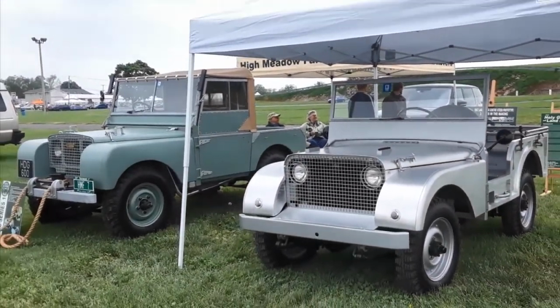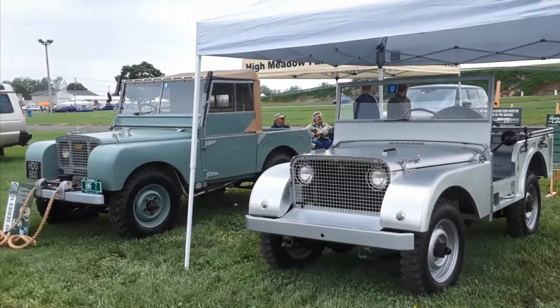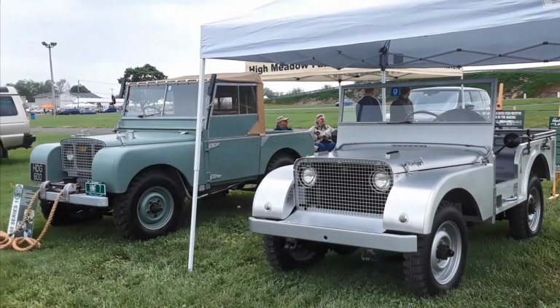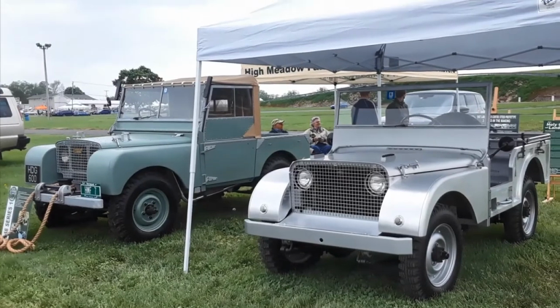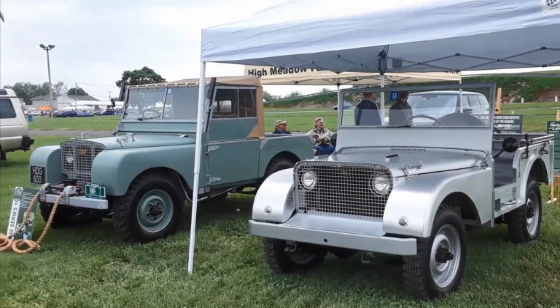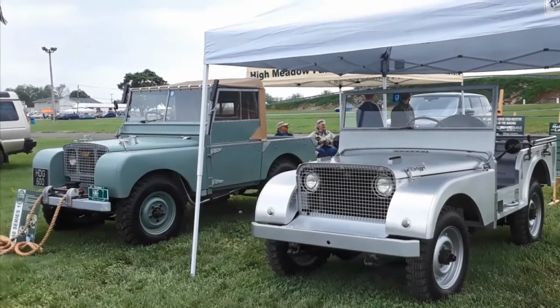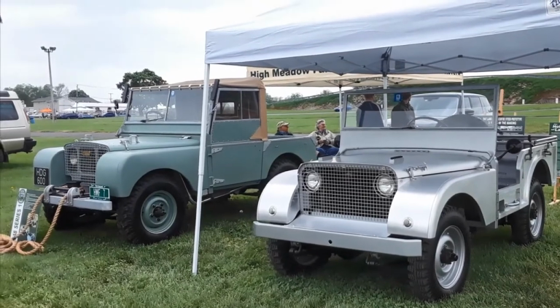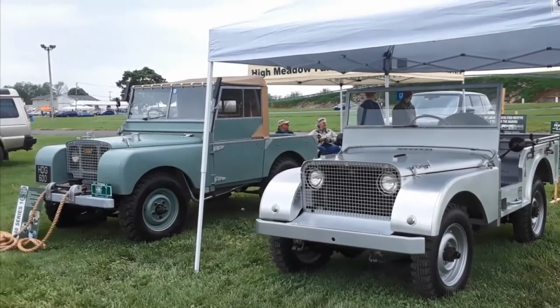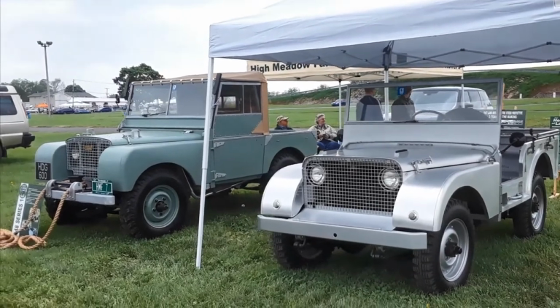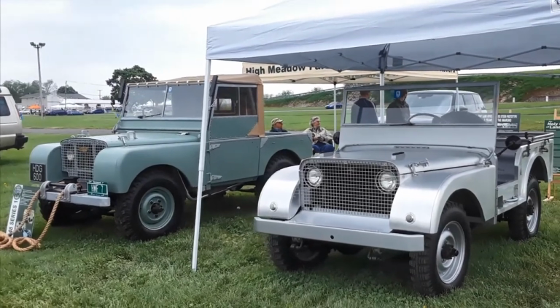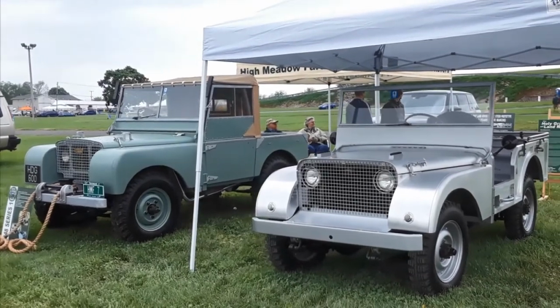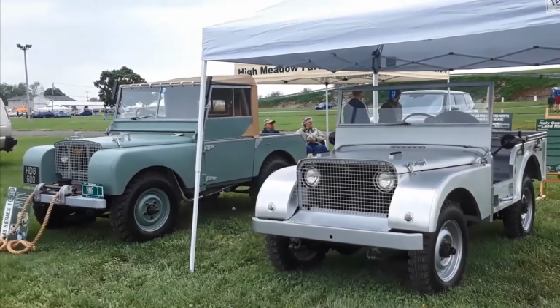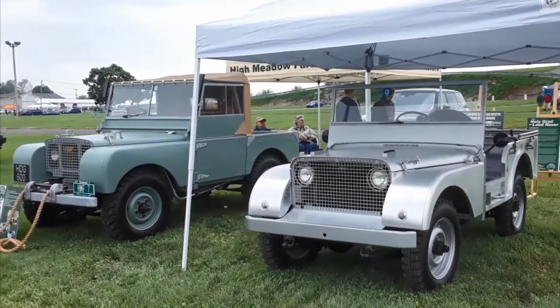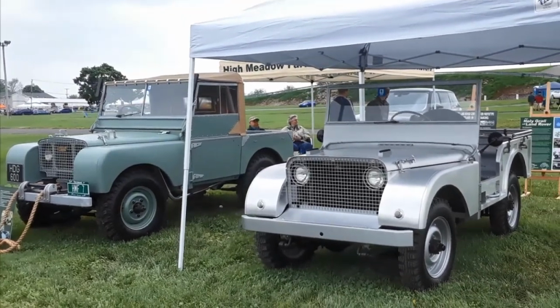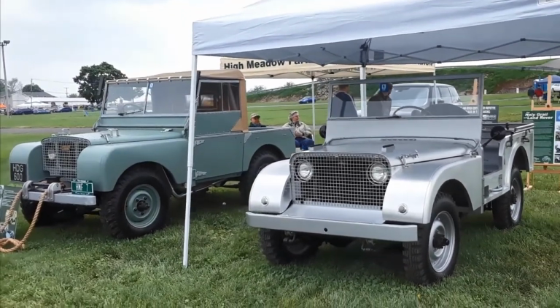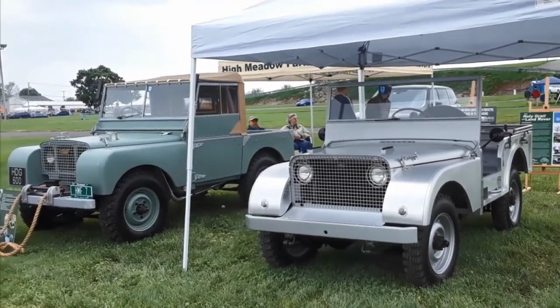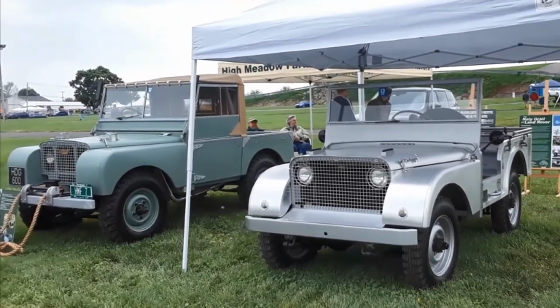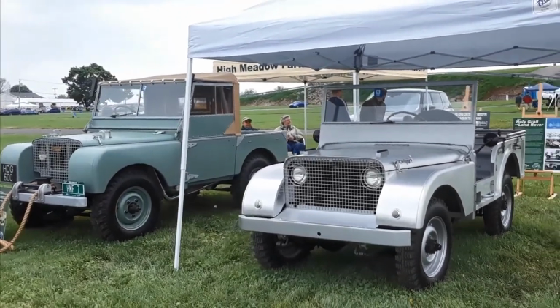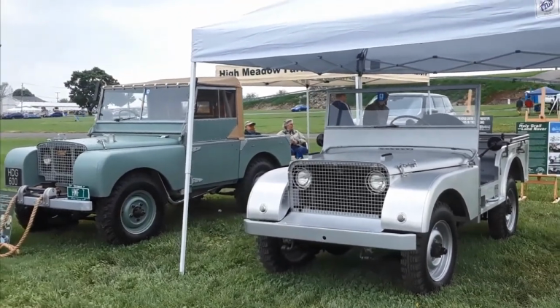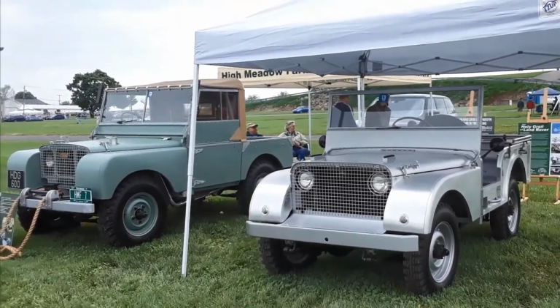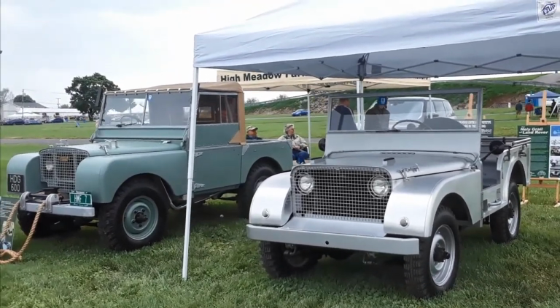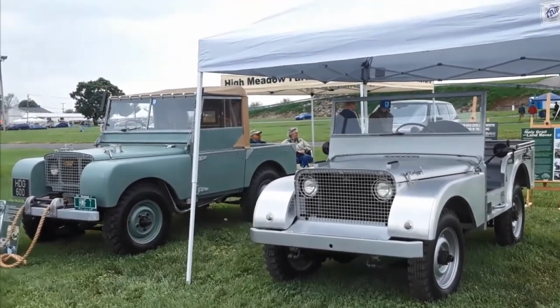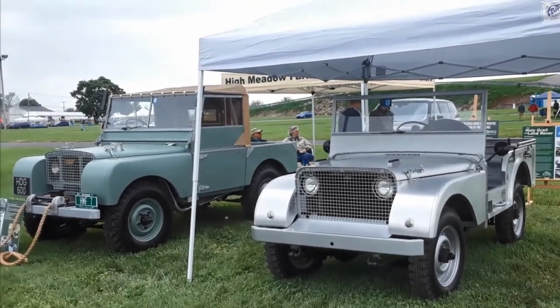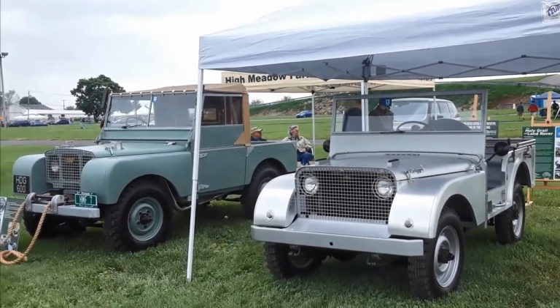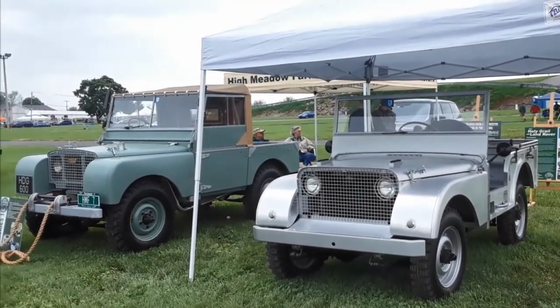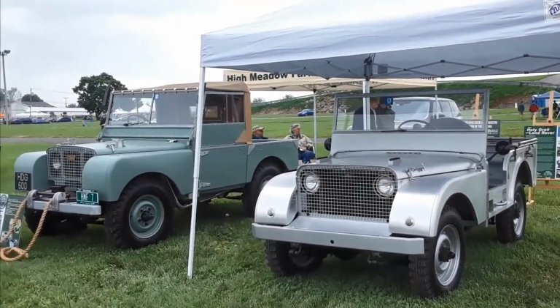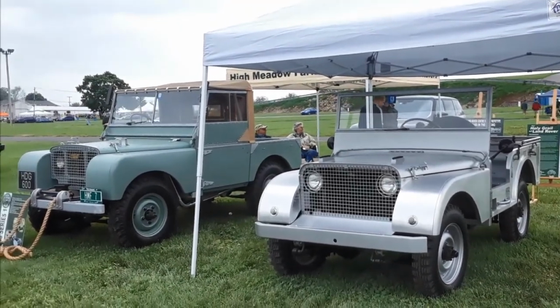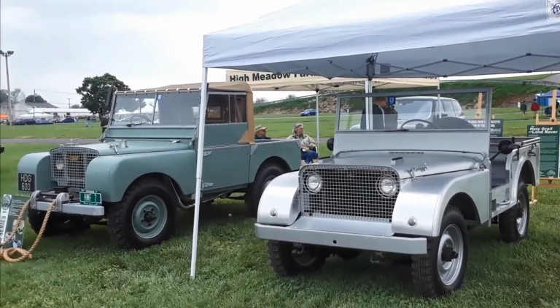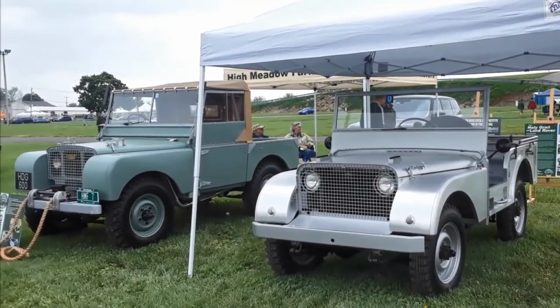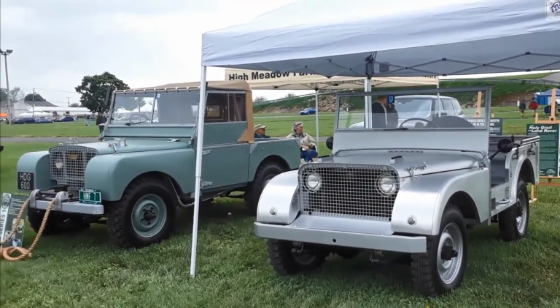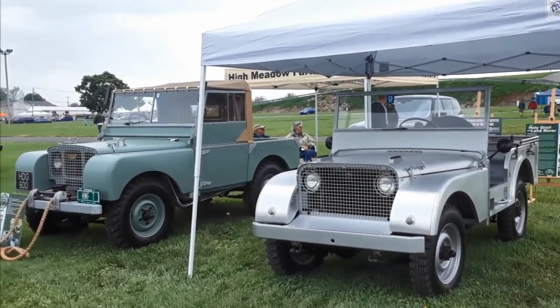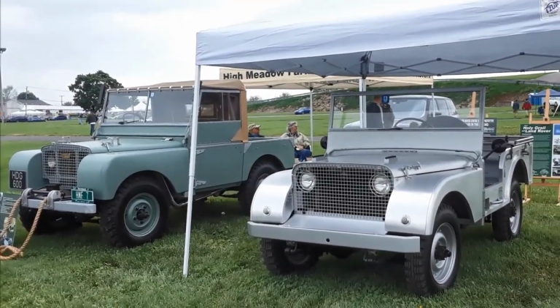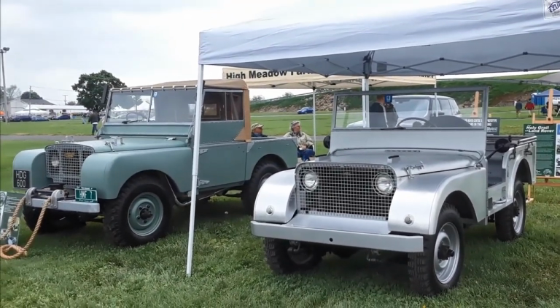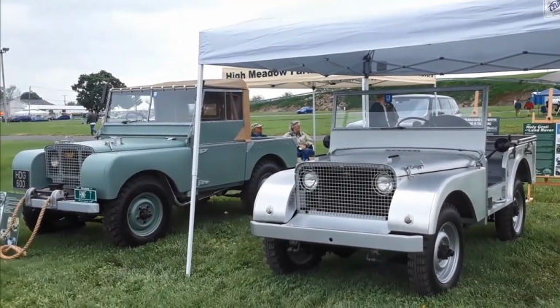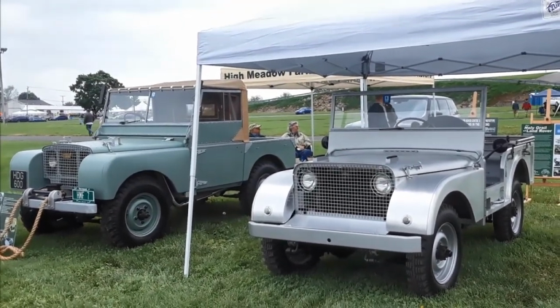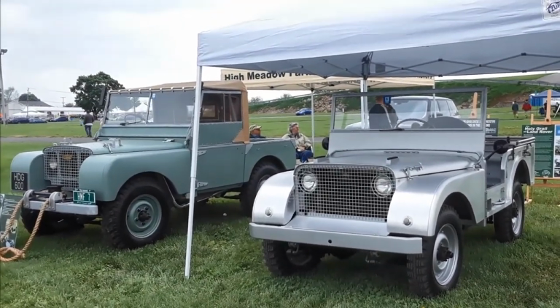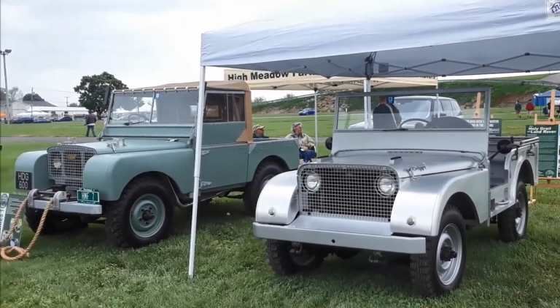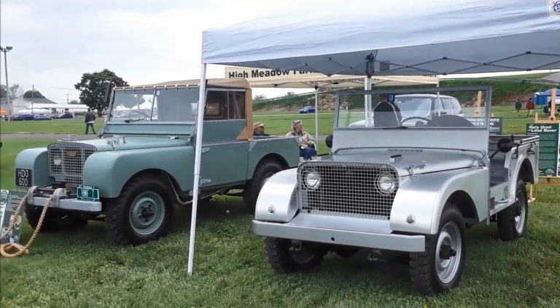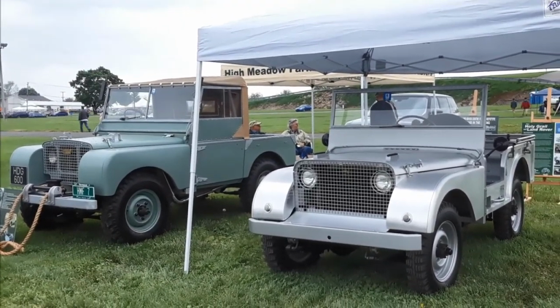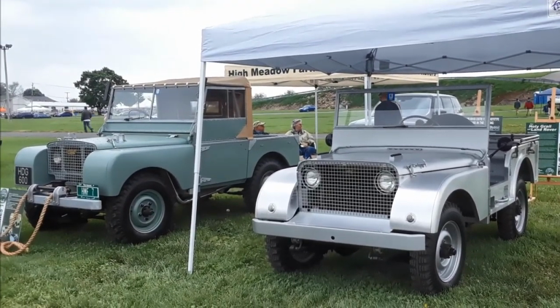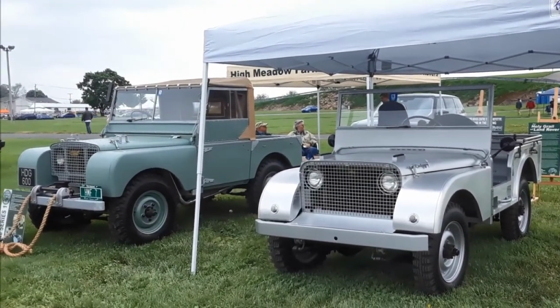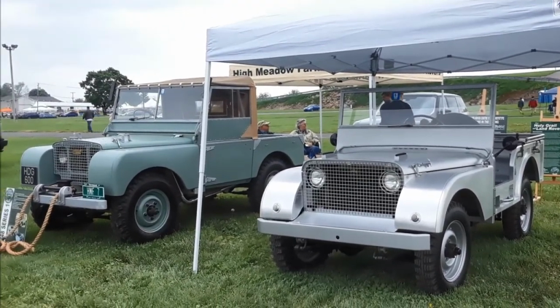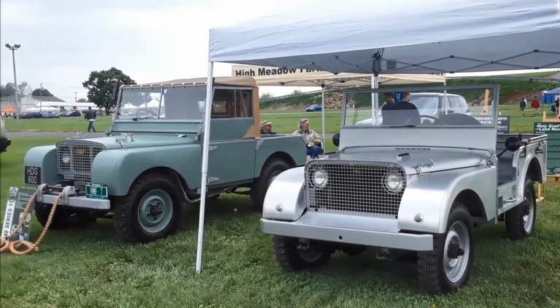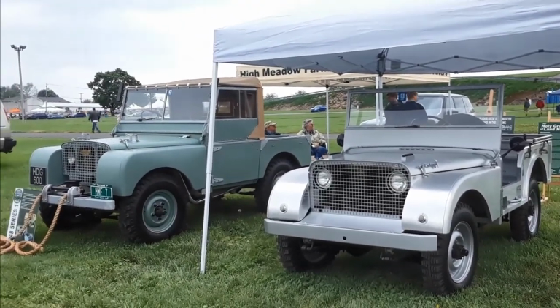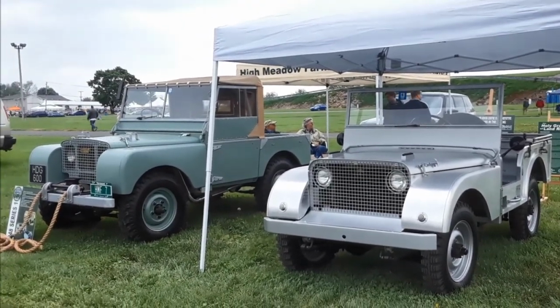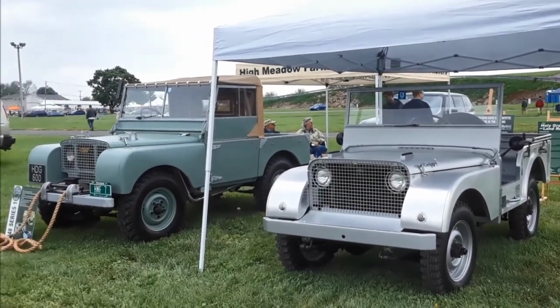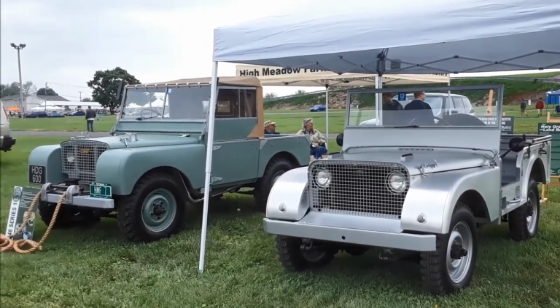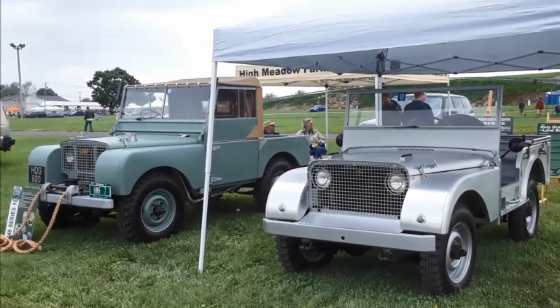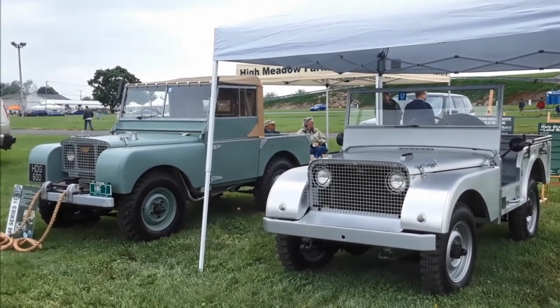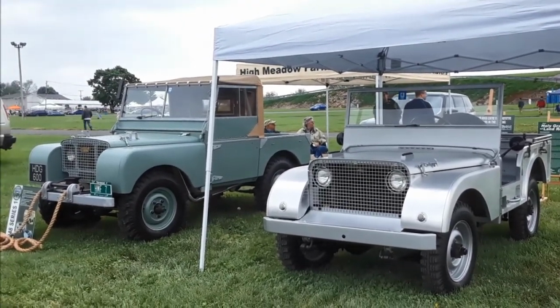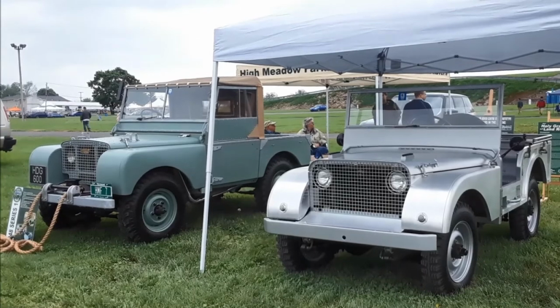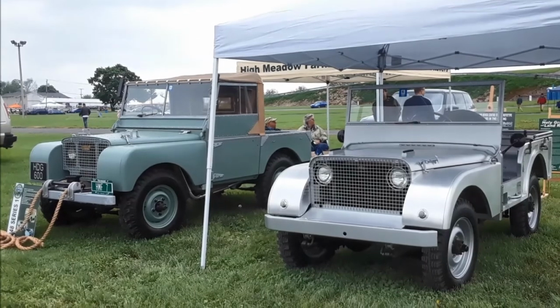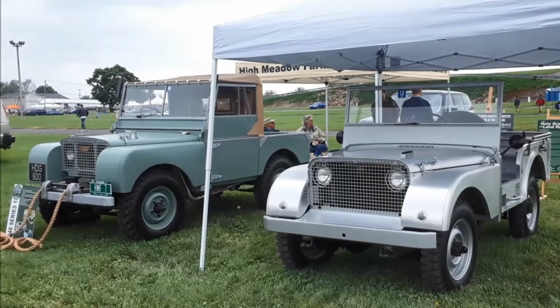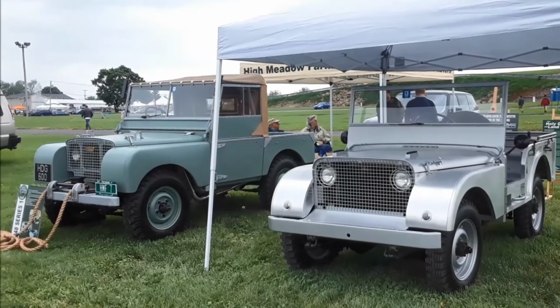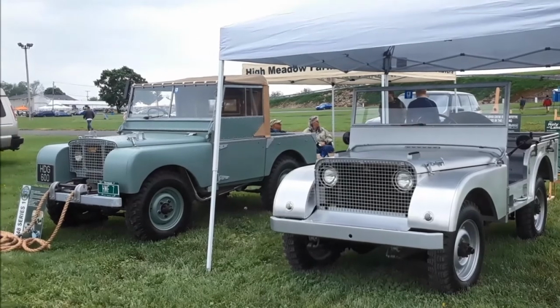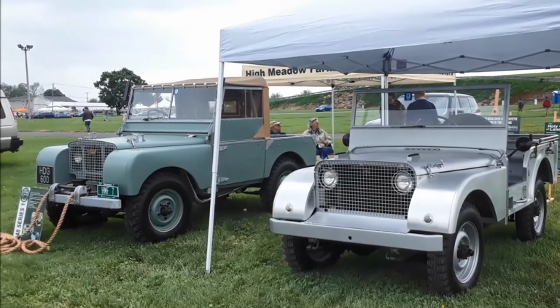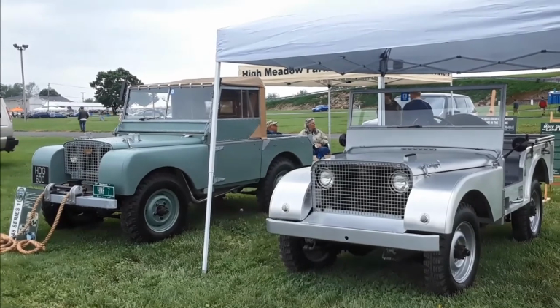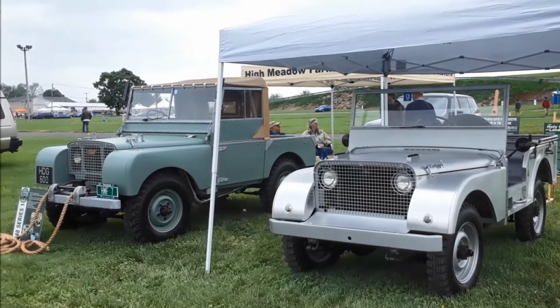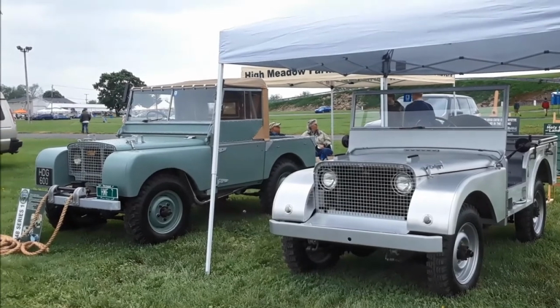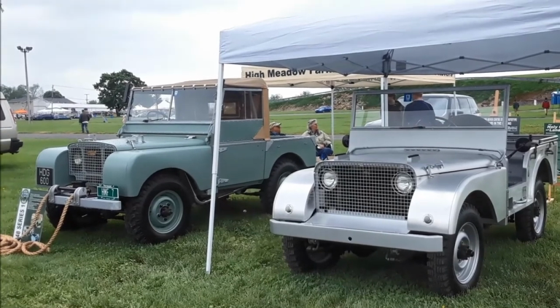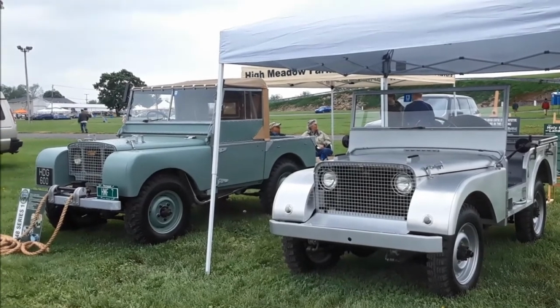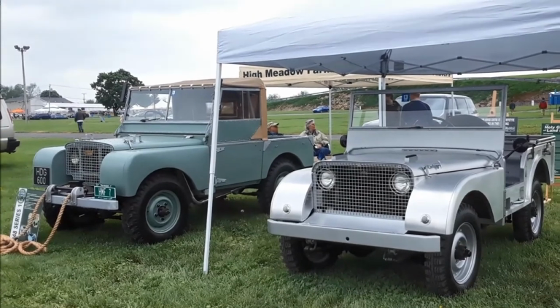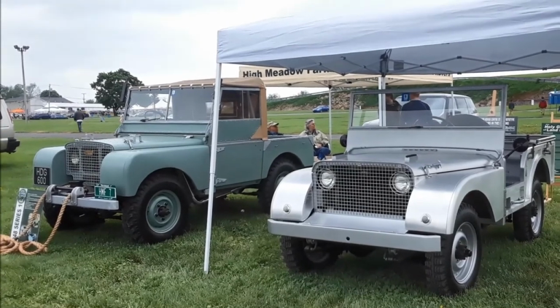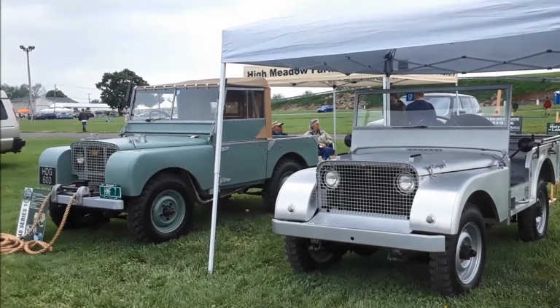This is Pam from NortheastWheelsEvents.com, checking out James's really outrageous Series 1 and, as he says, the holy grail of Land Rovers — the prototype, the first one. We're at the 2018 Import Carlisle. Make sure you post and share your events. I'll see you at the shows.